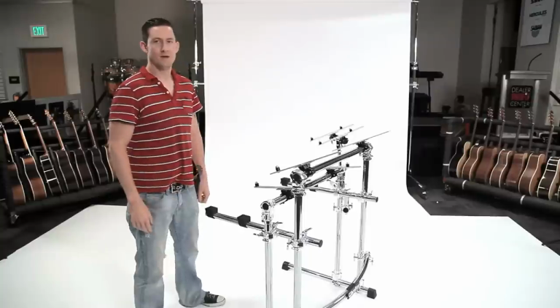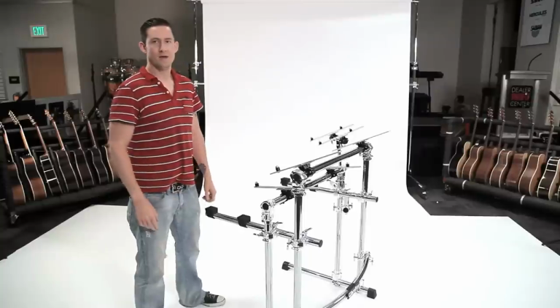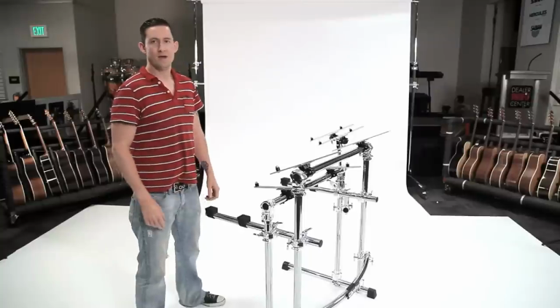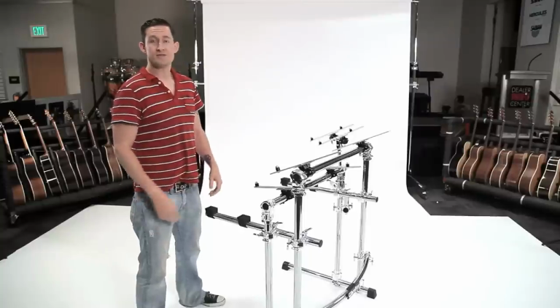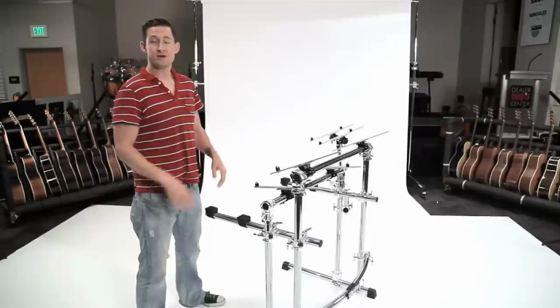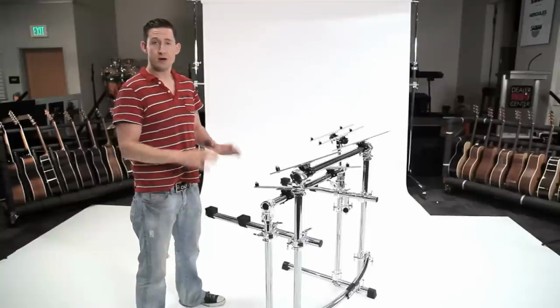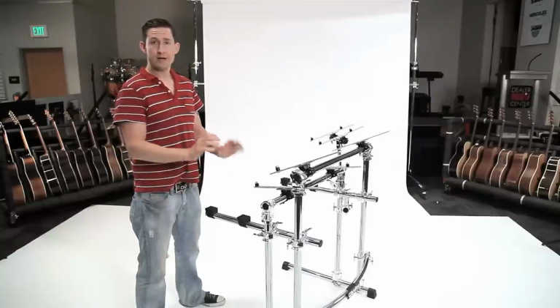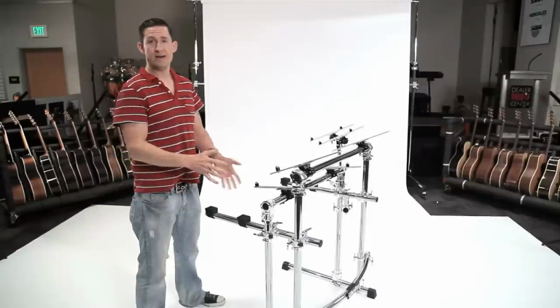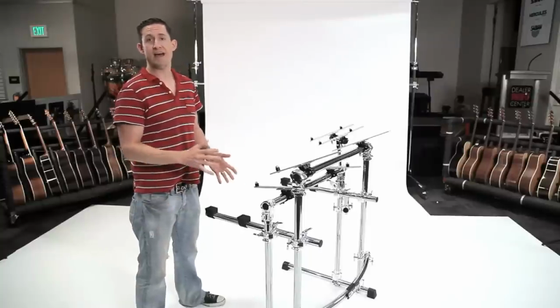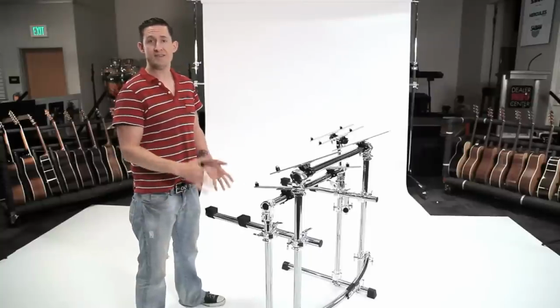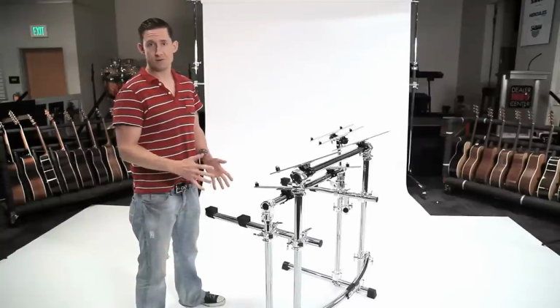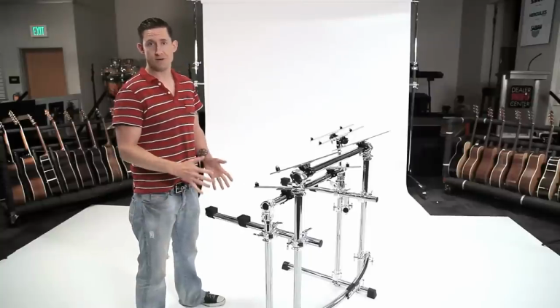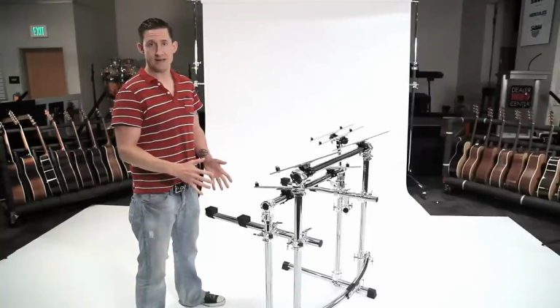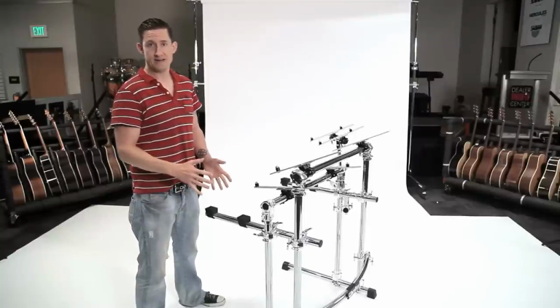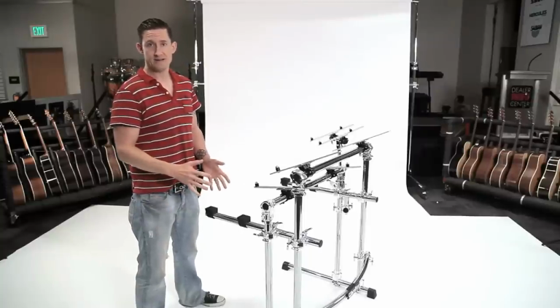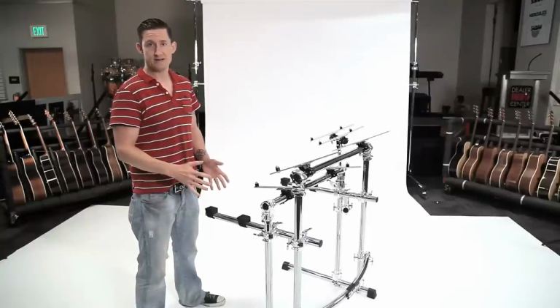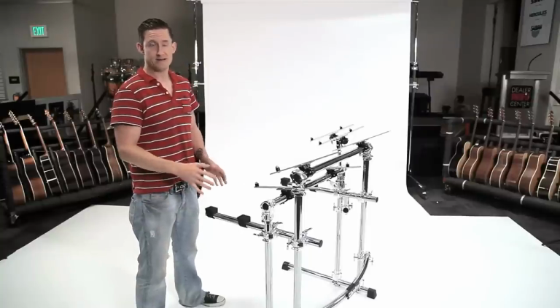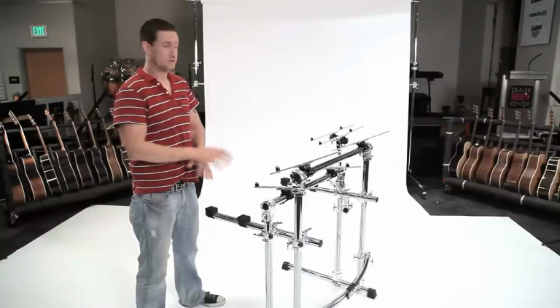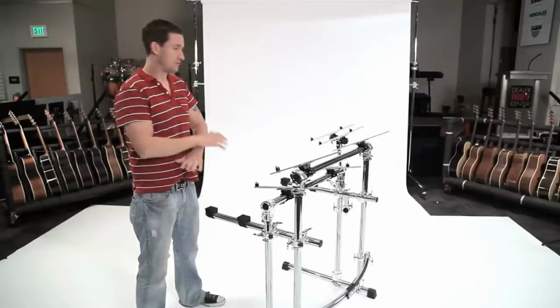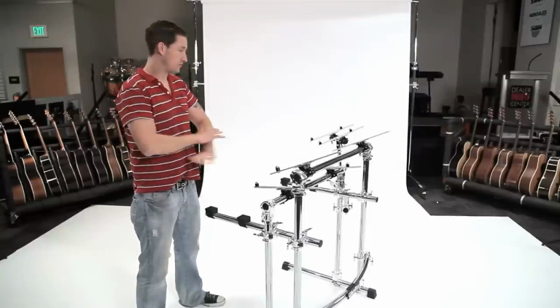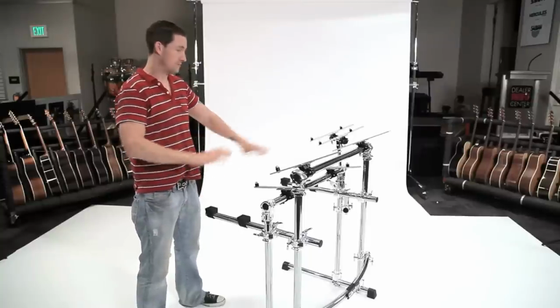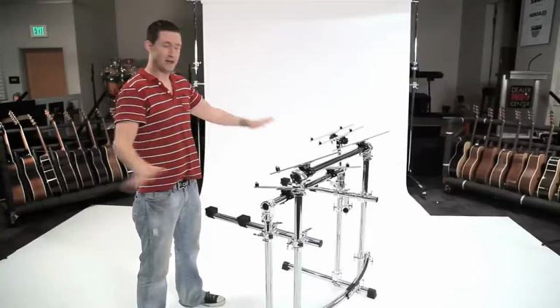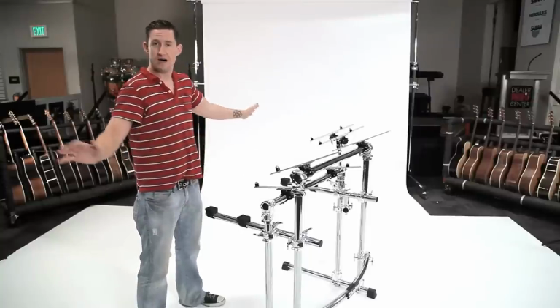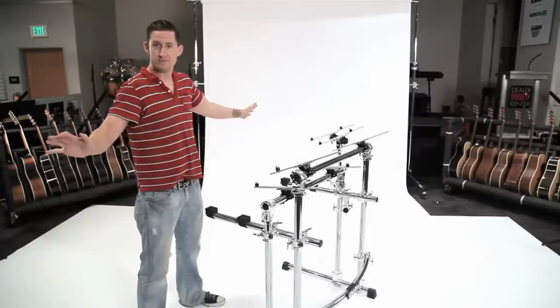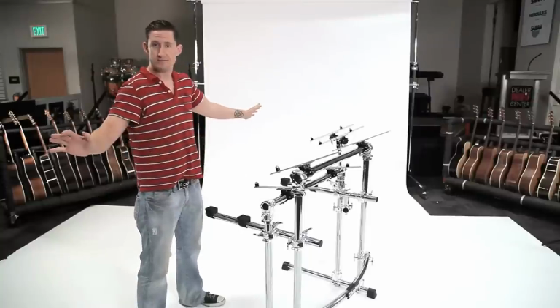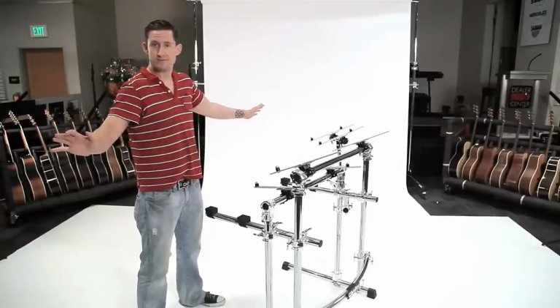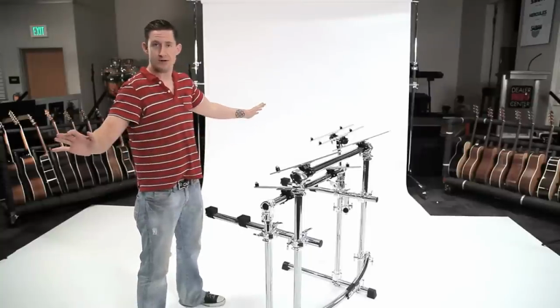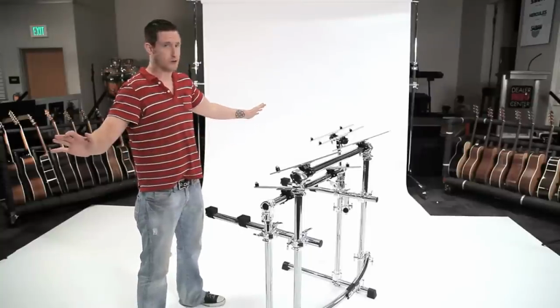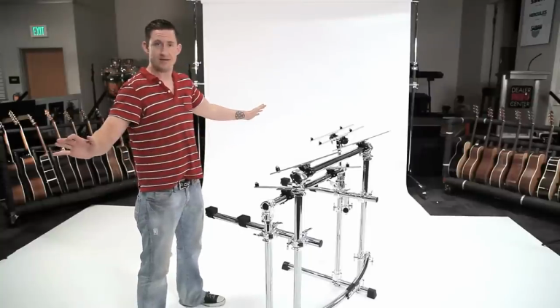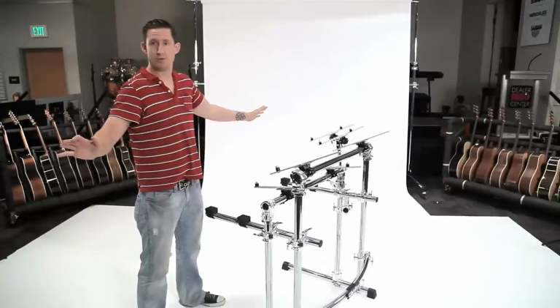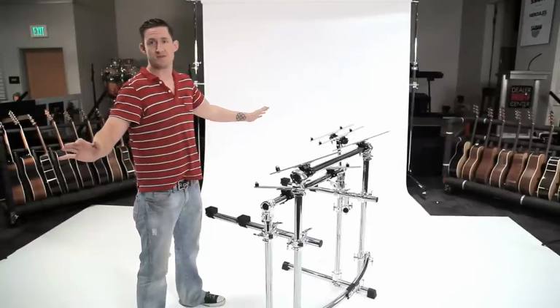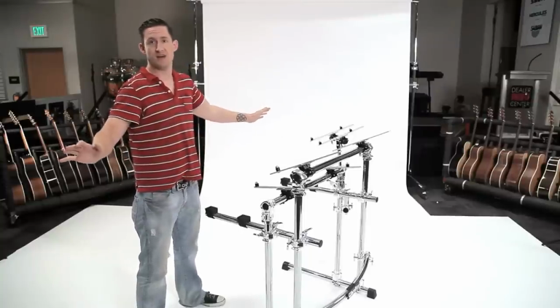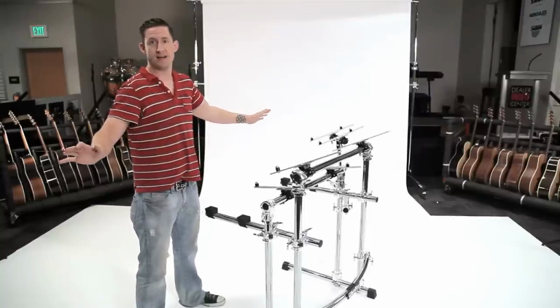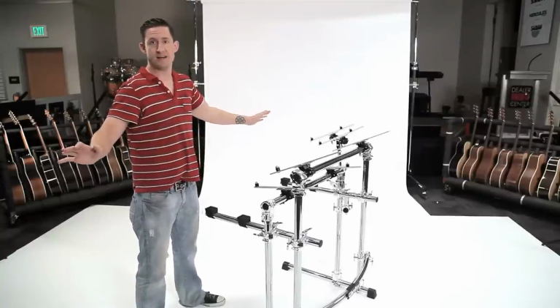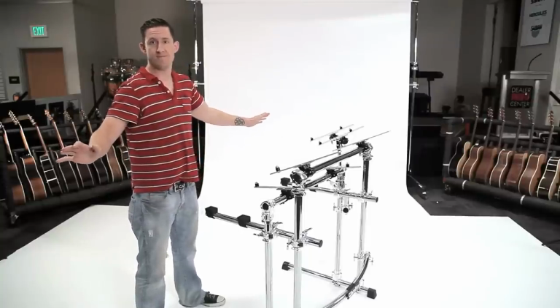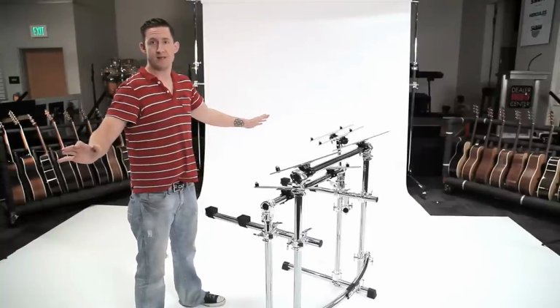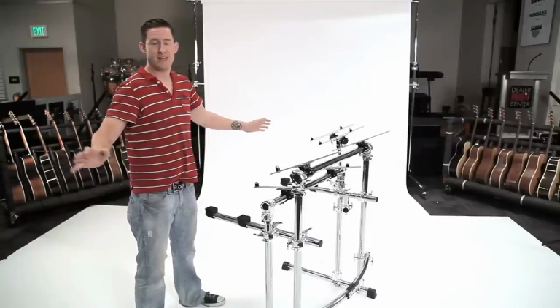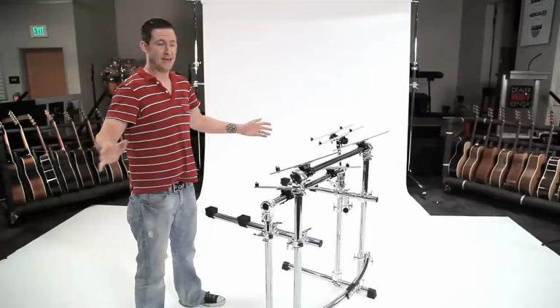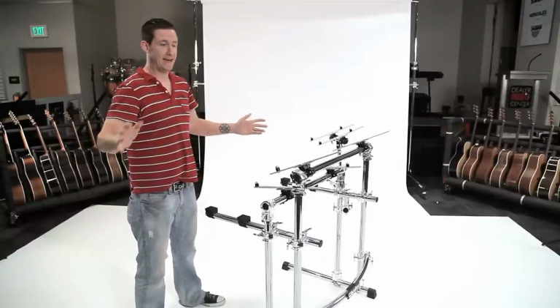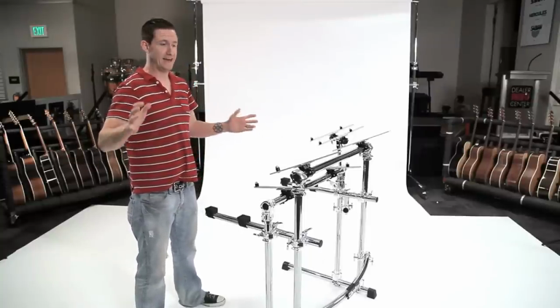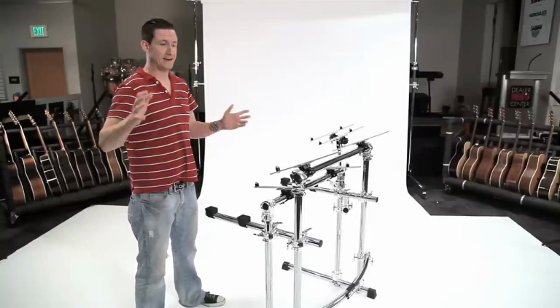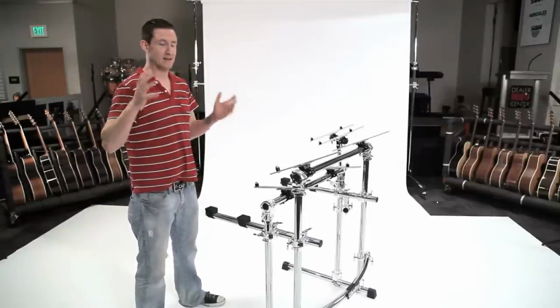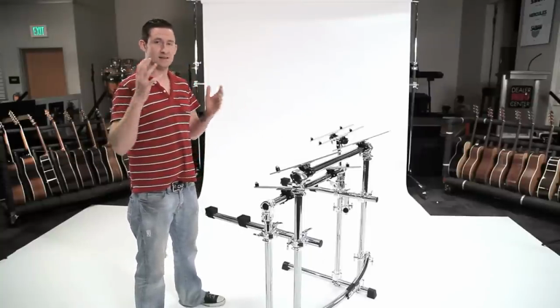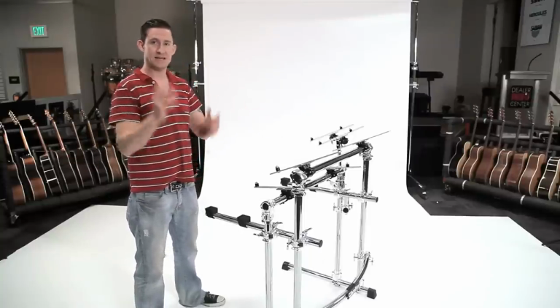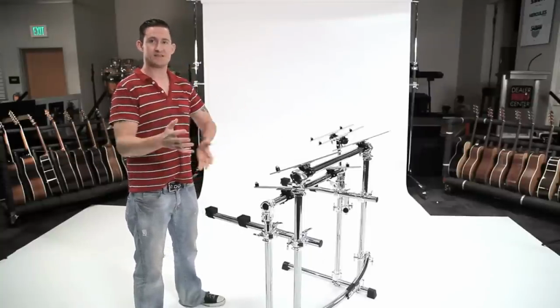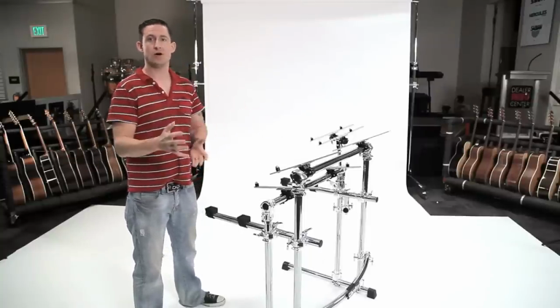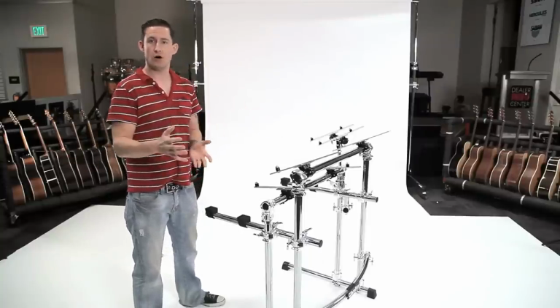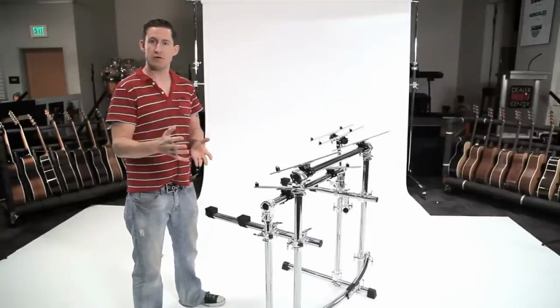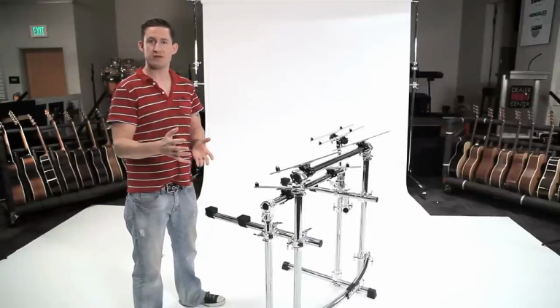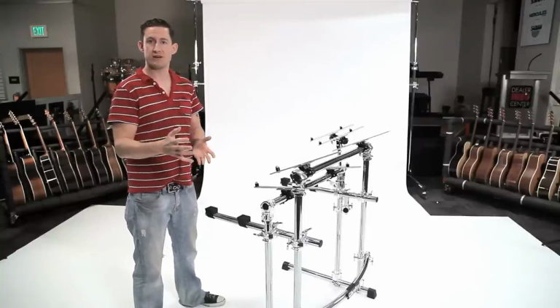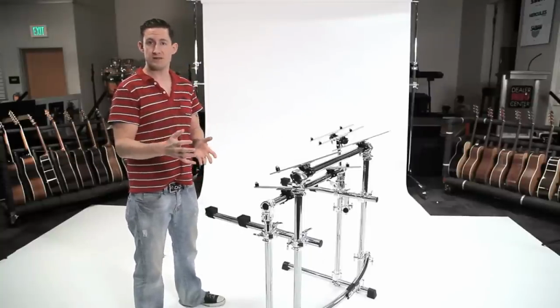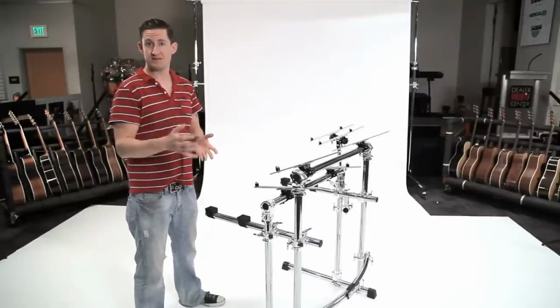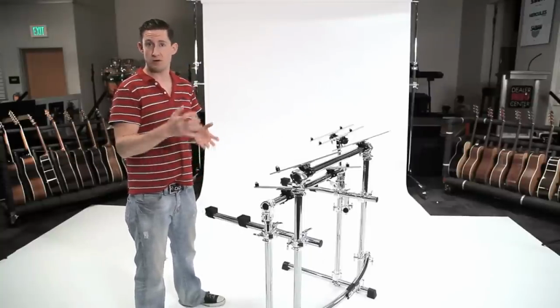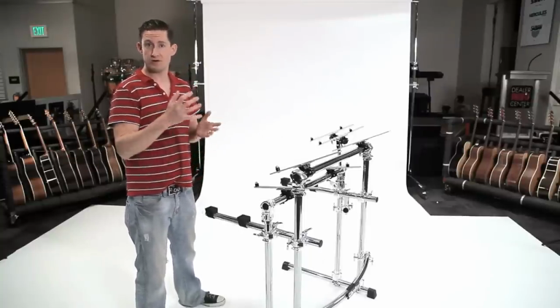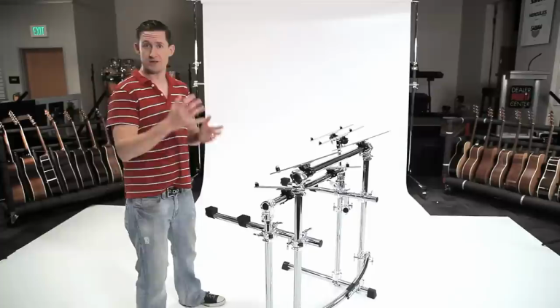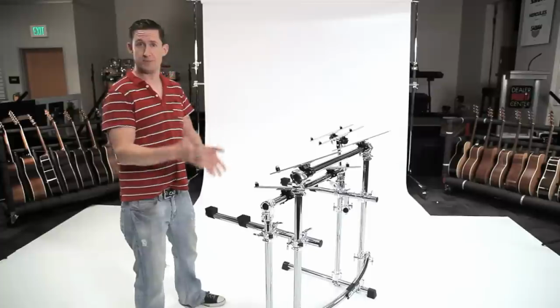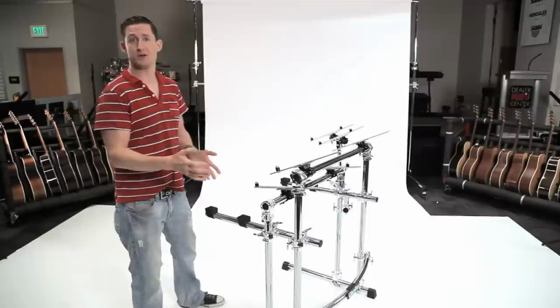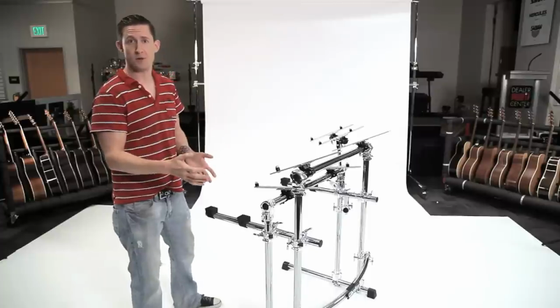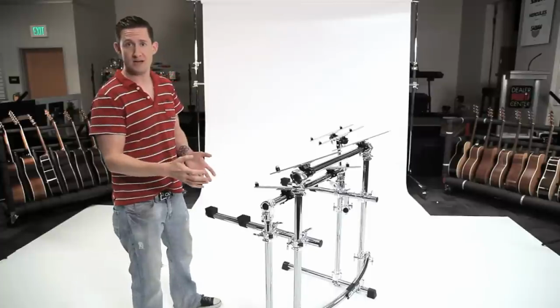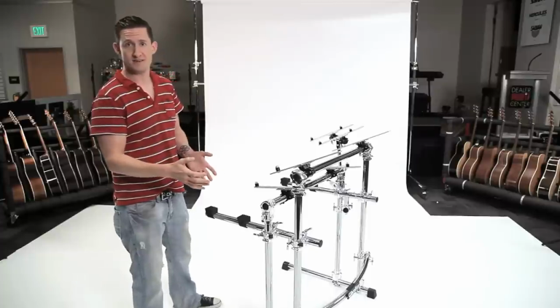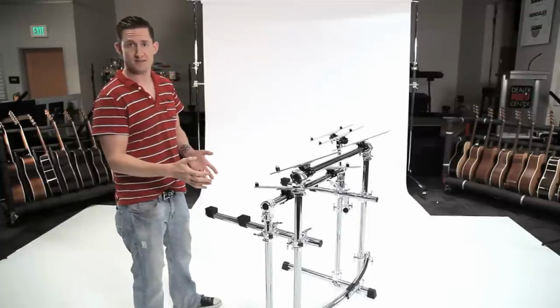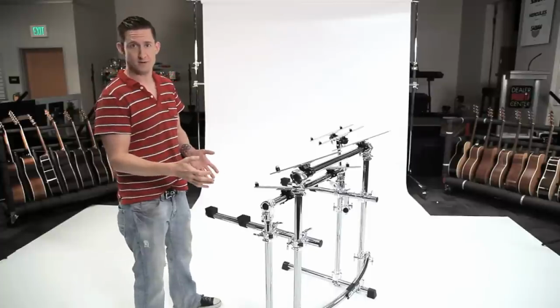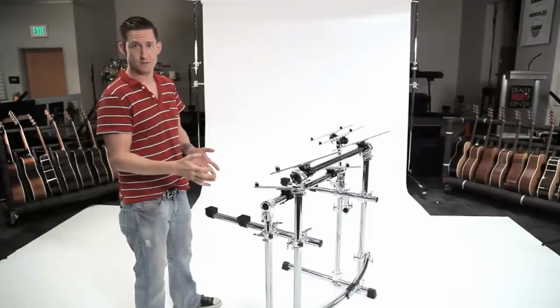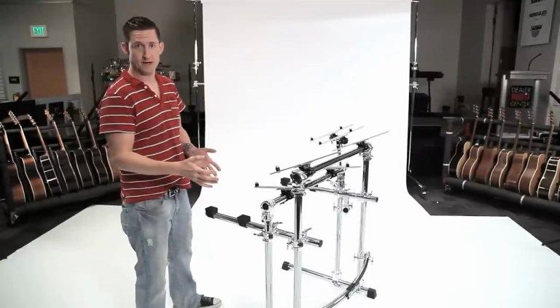So here we have Ed's rig, stripped out with no keyboards on it. Let's go over the build process of the rig.